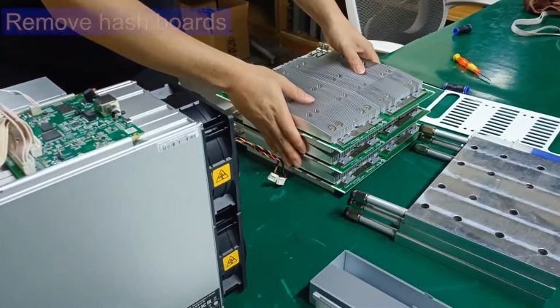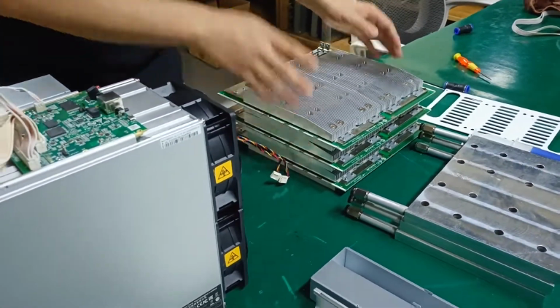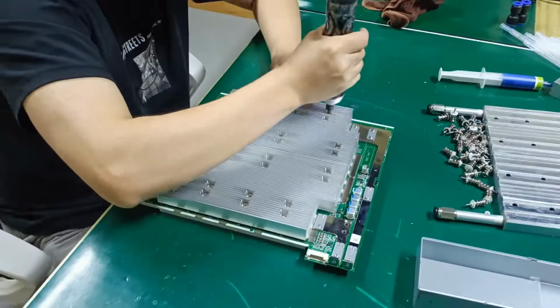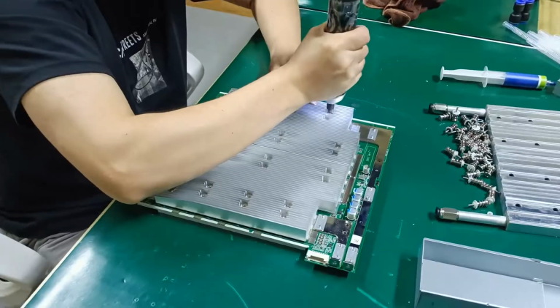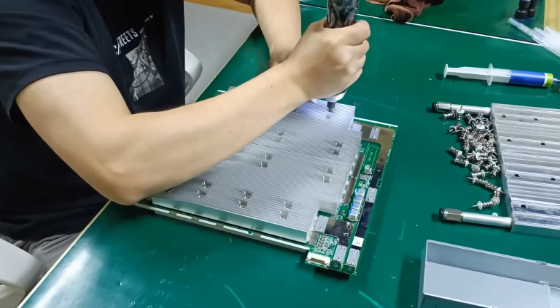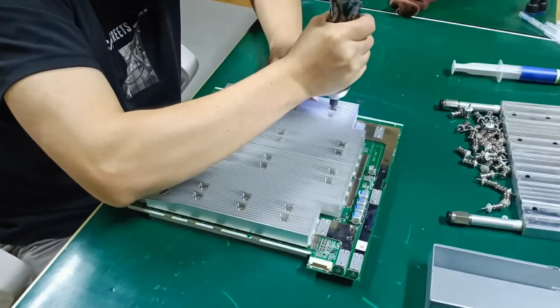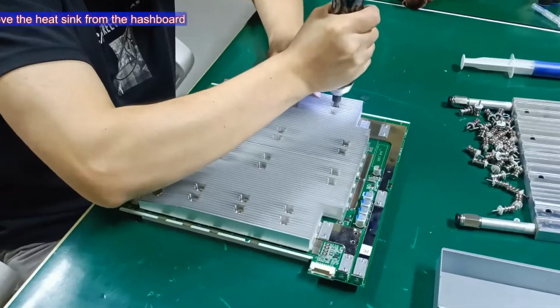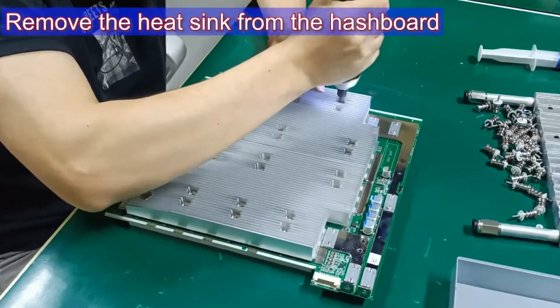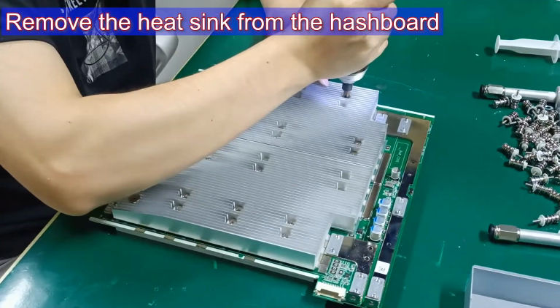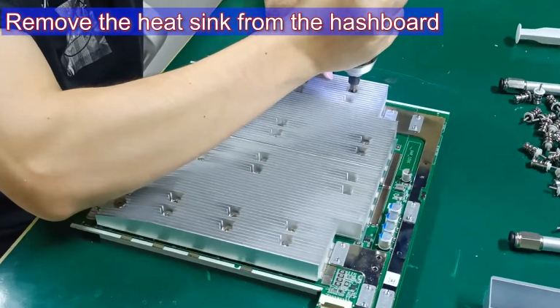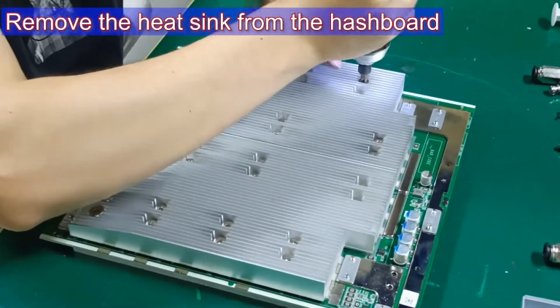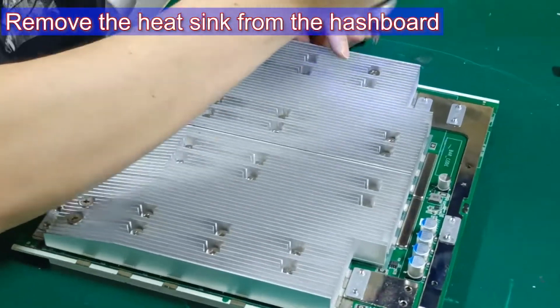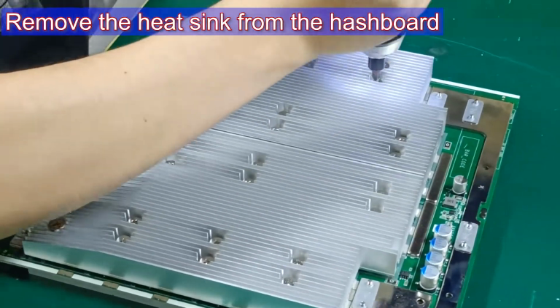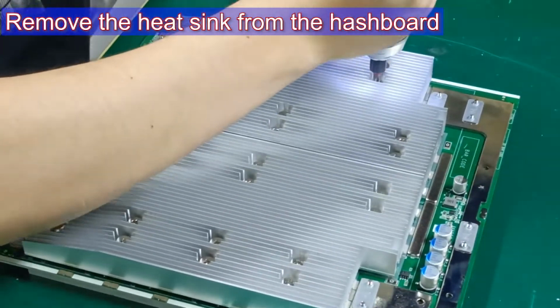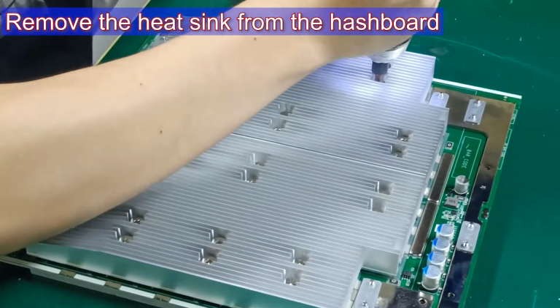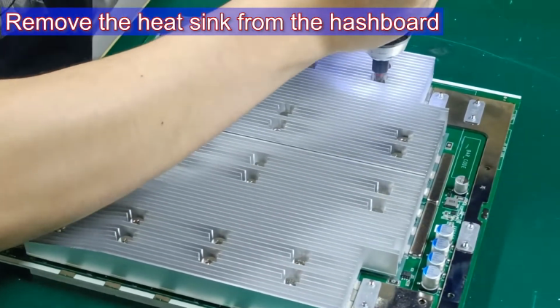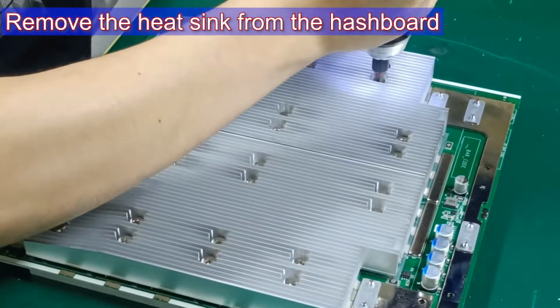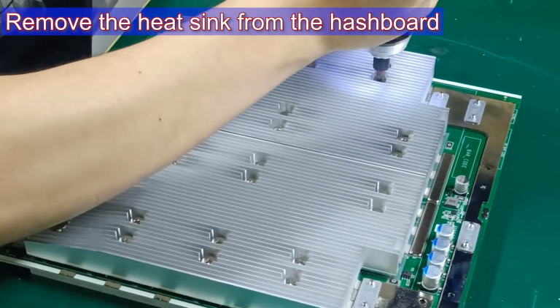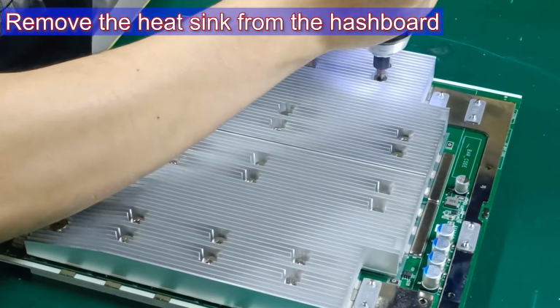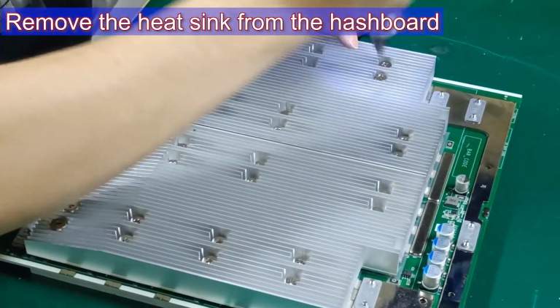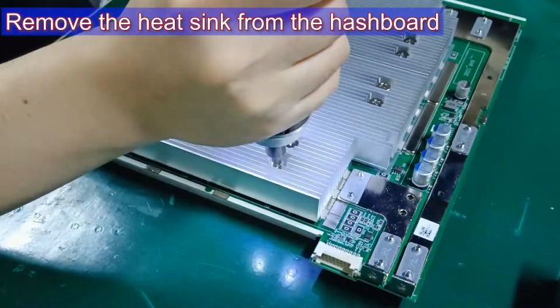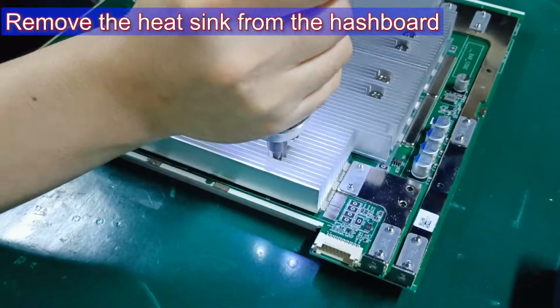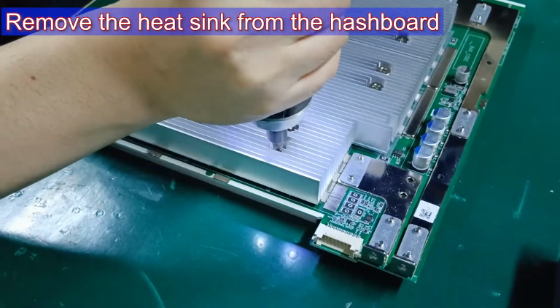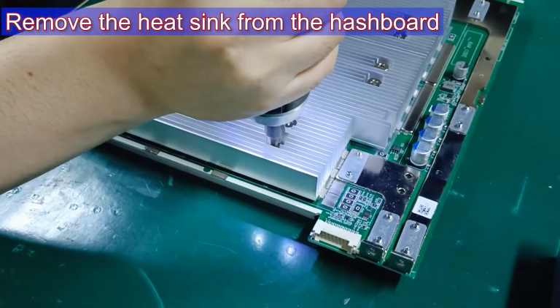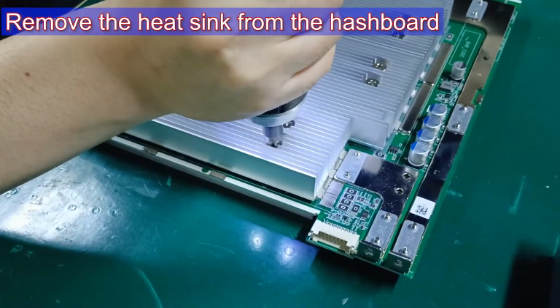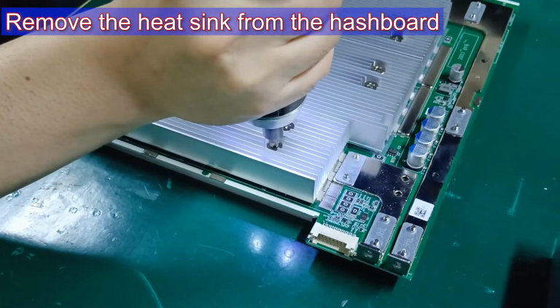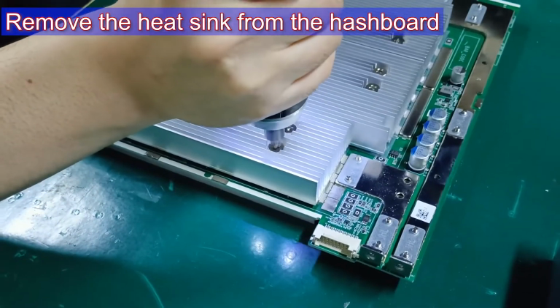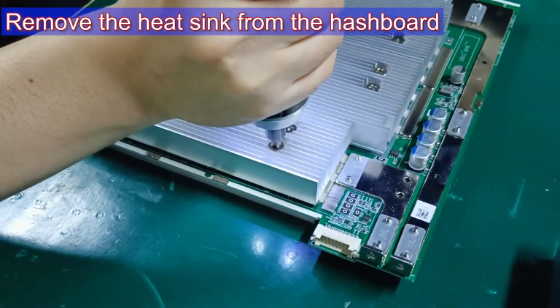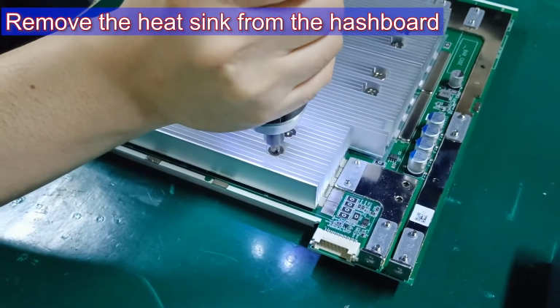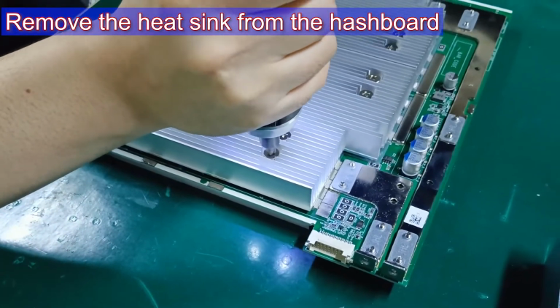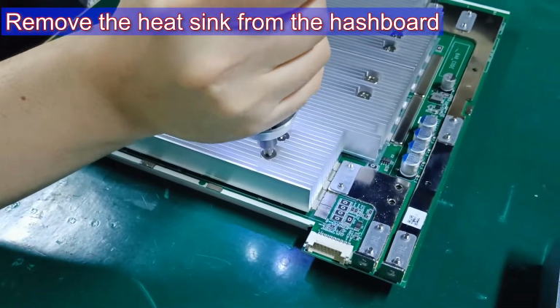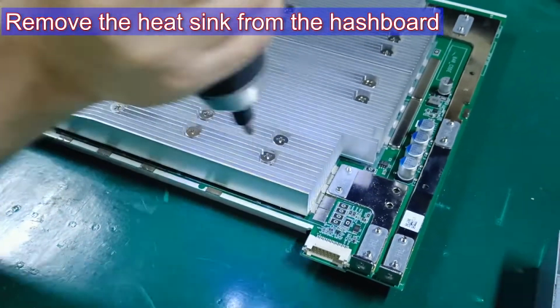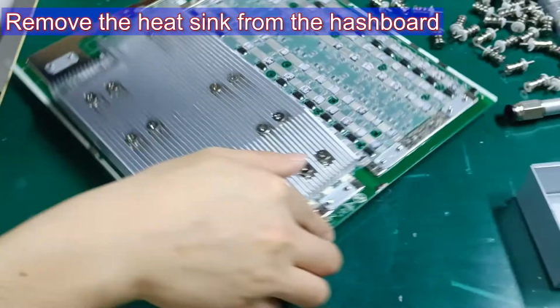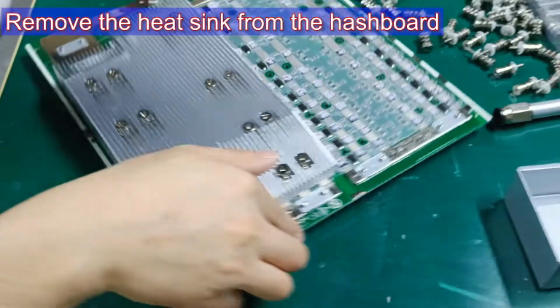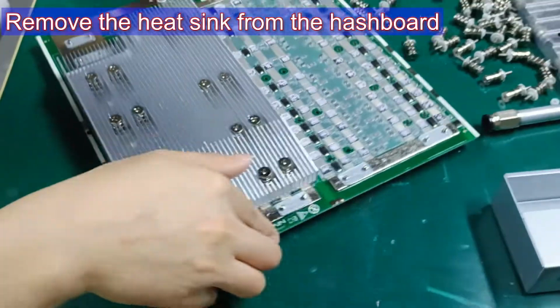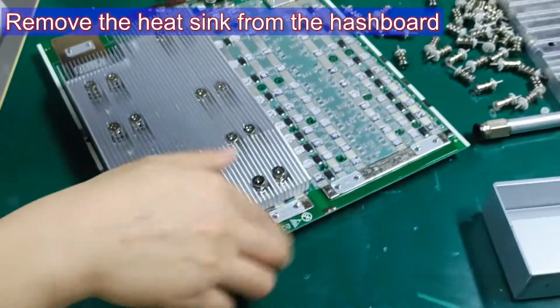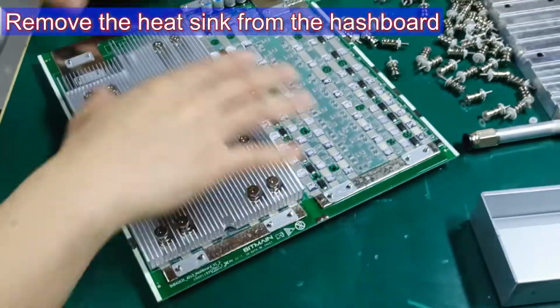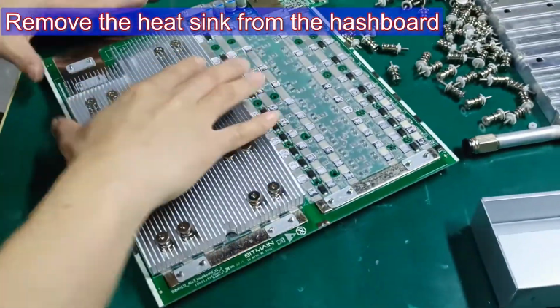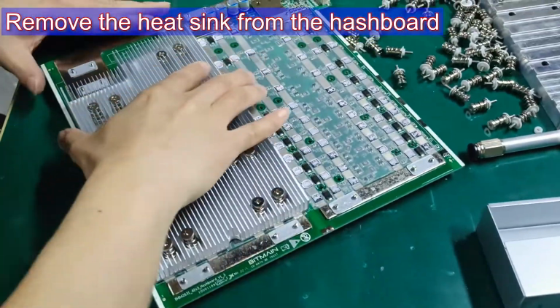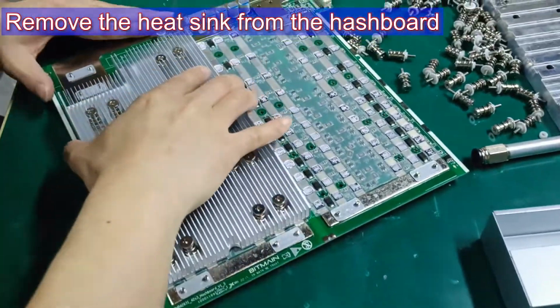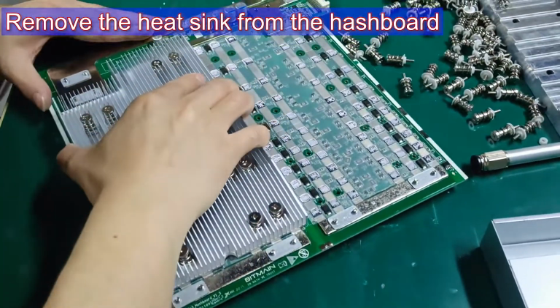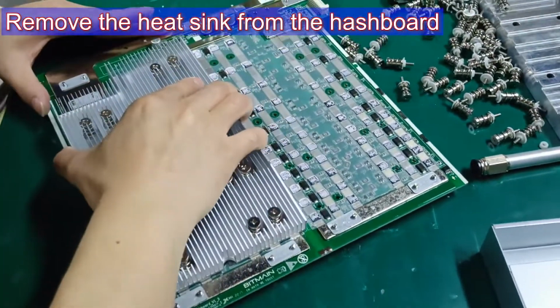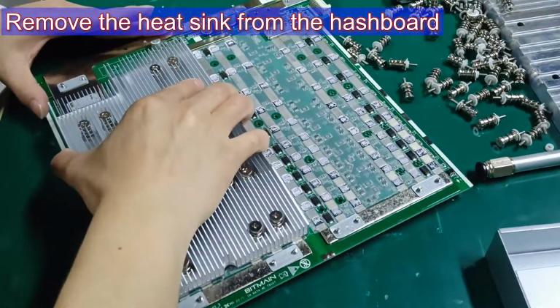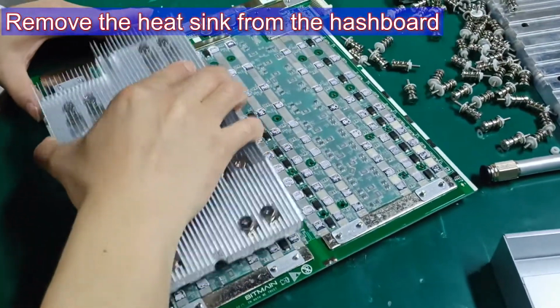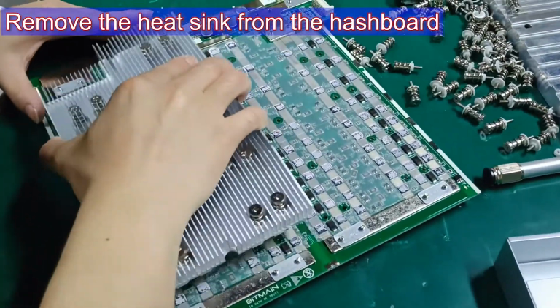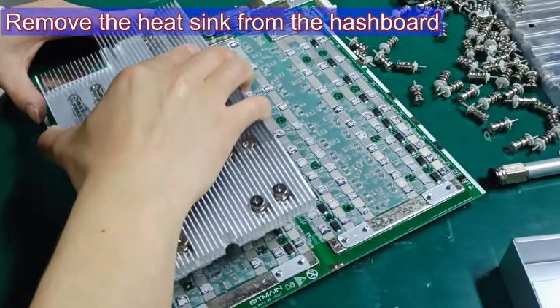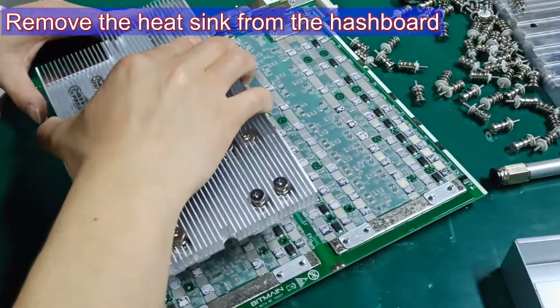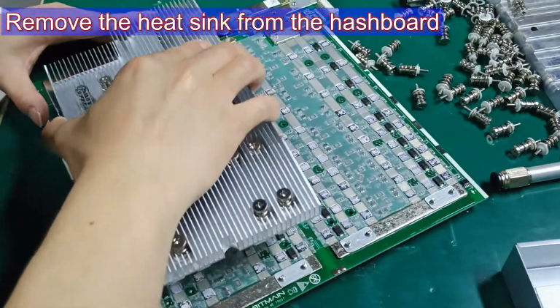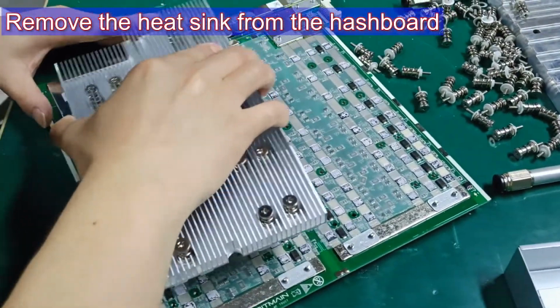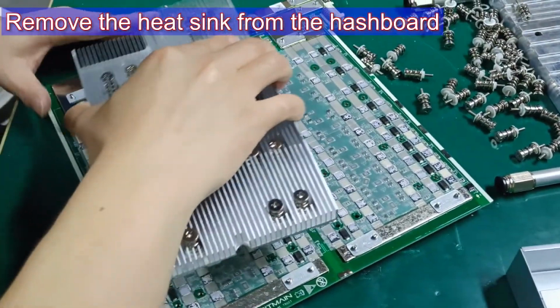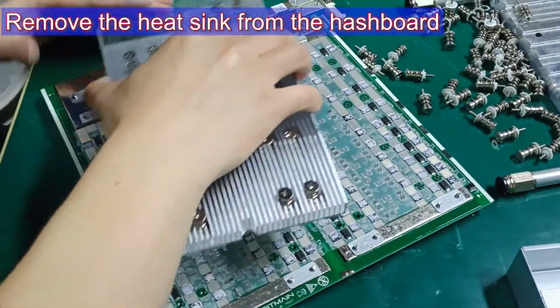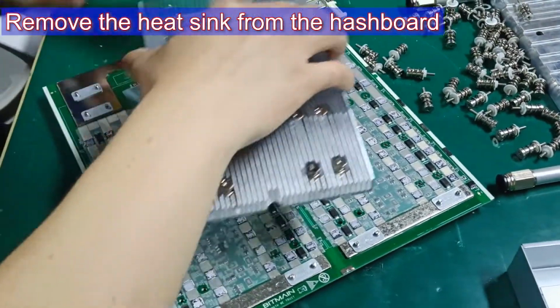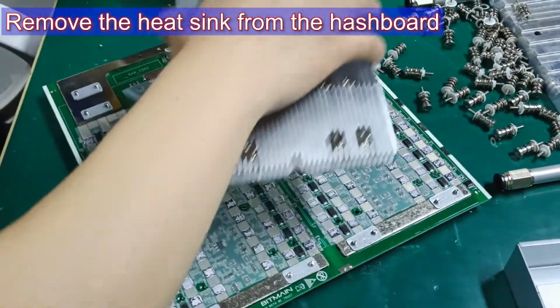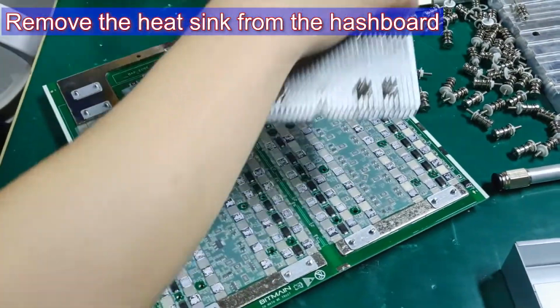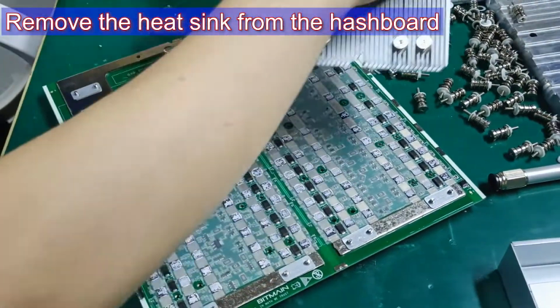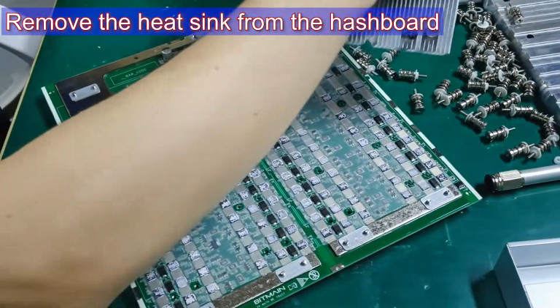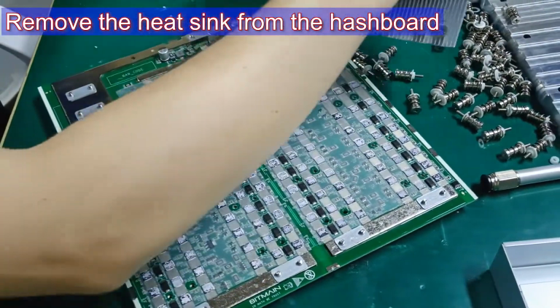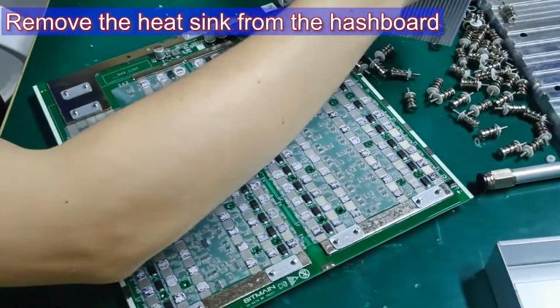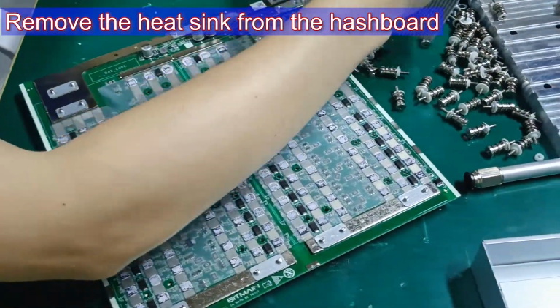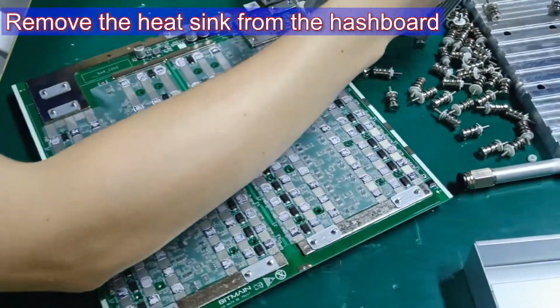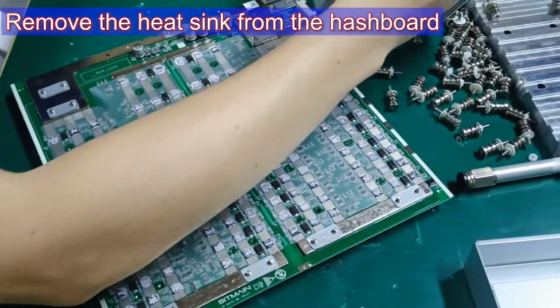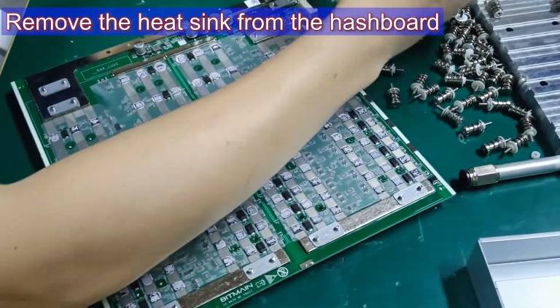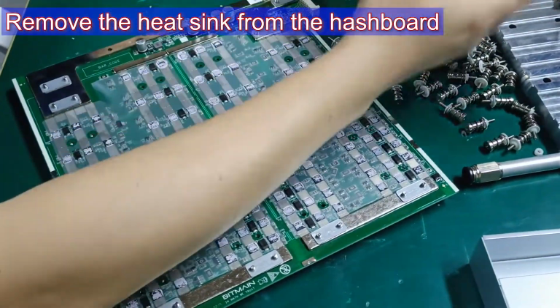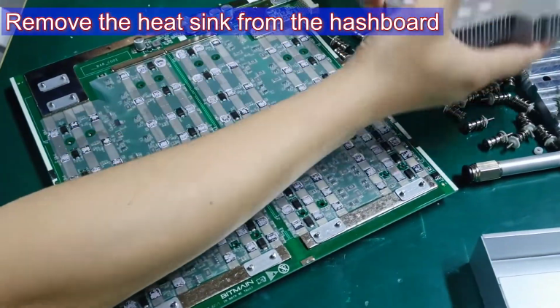Step 2: Remove the original heat sinks of the hash board, including the front and back sides.